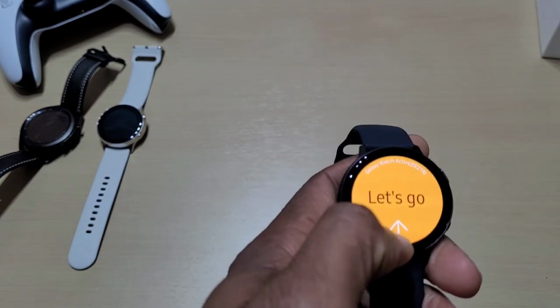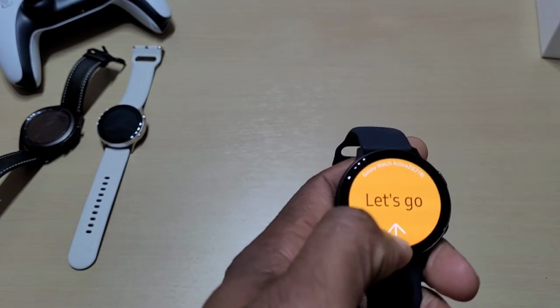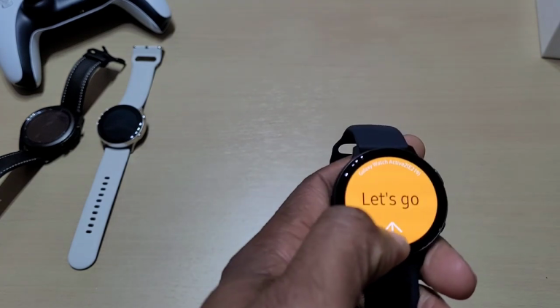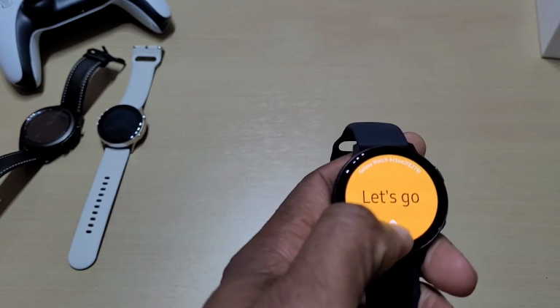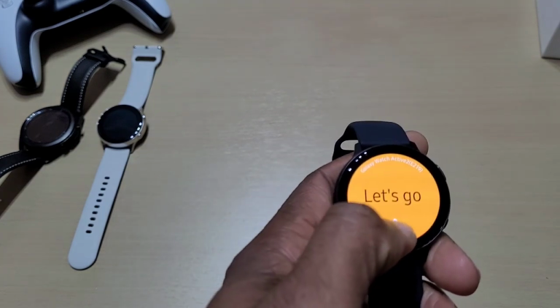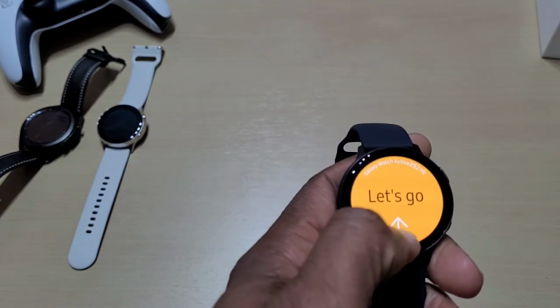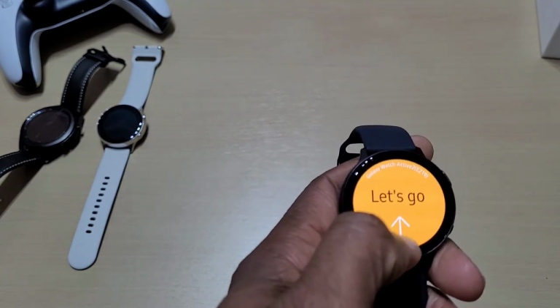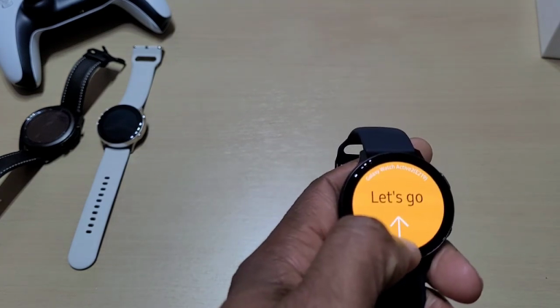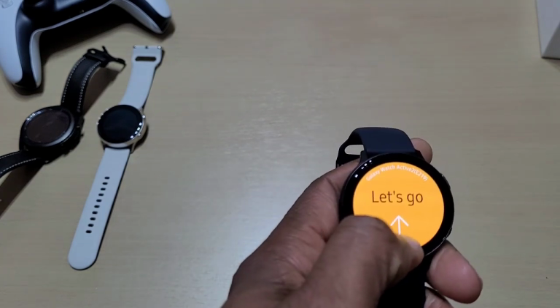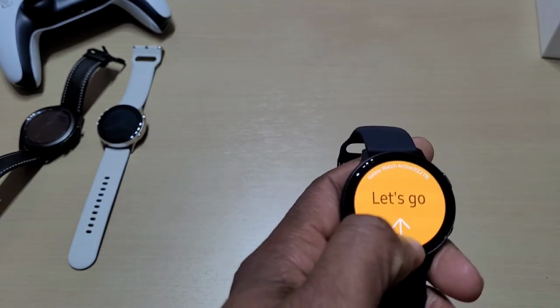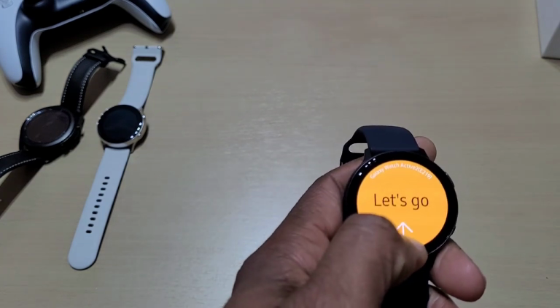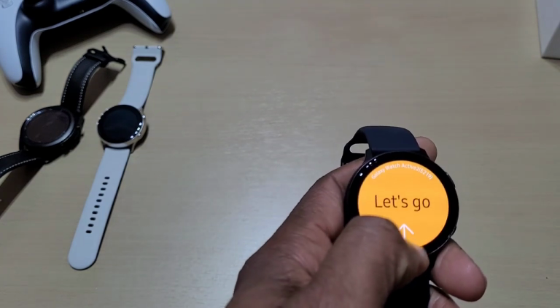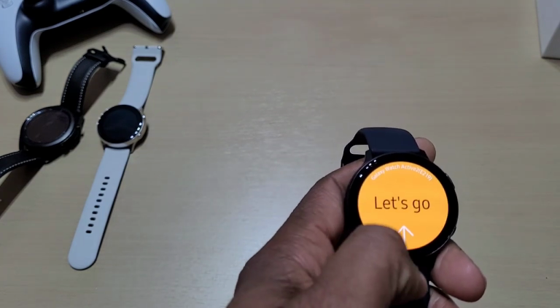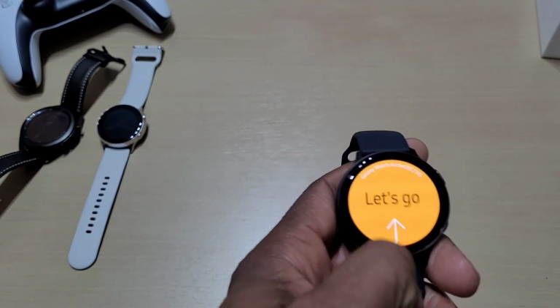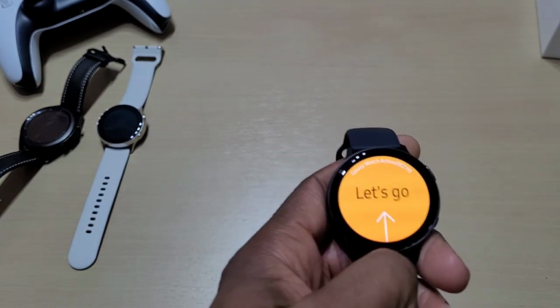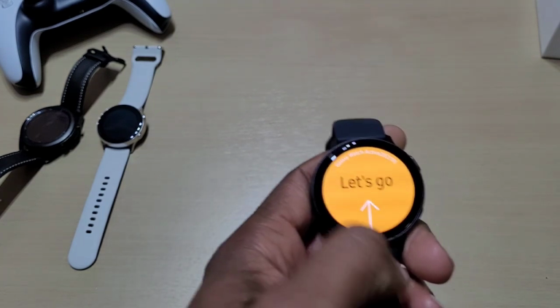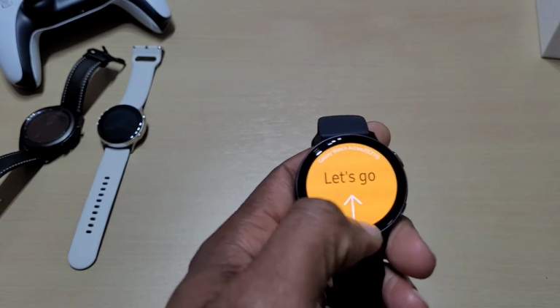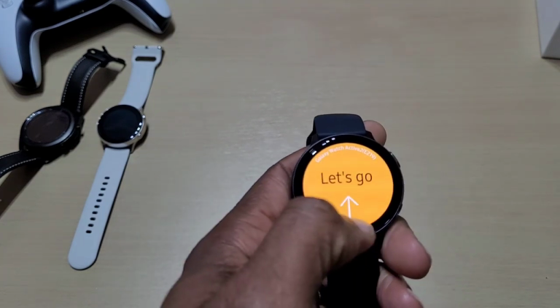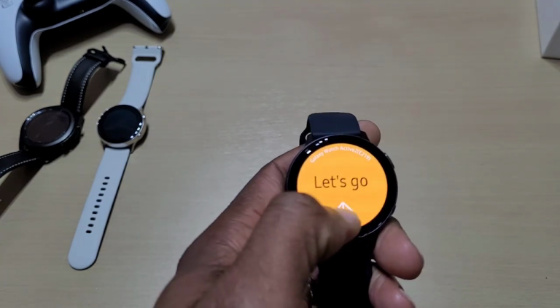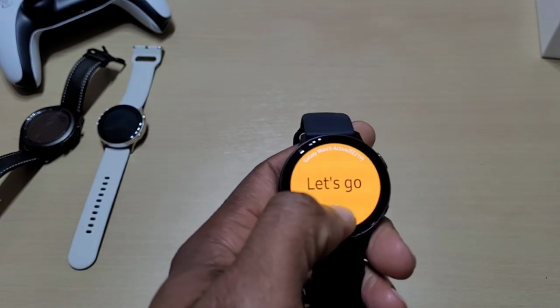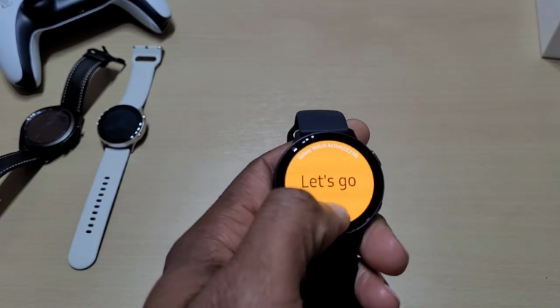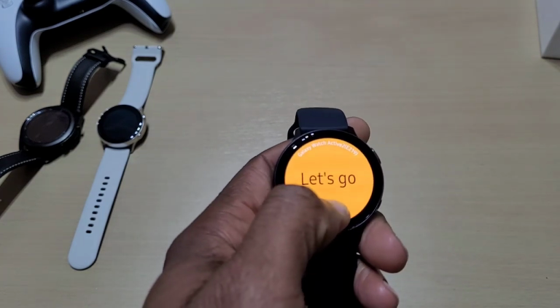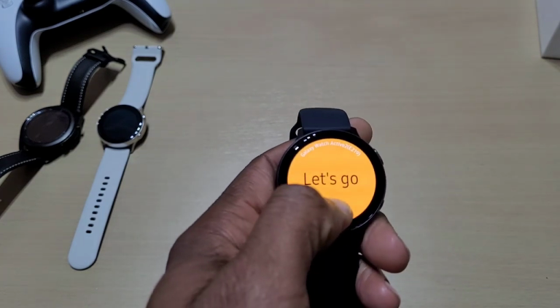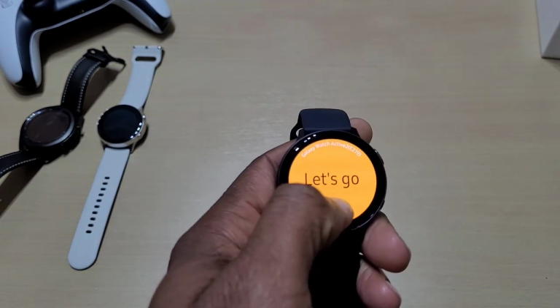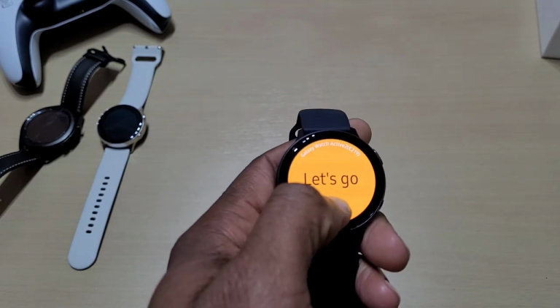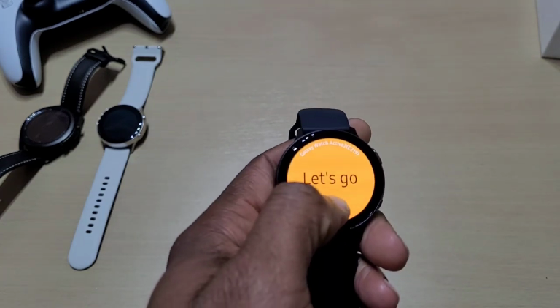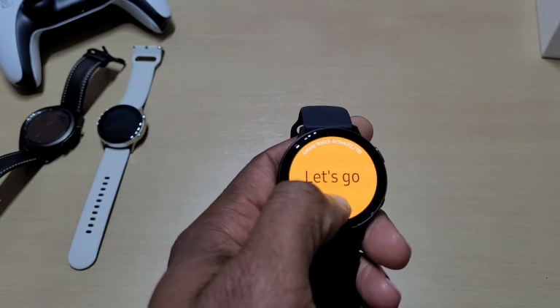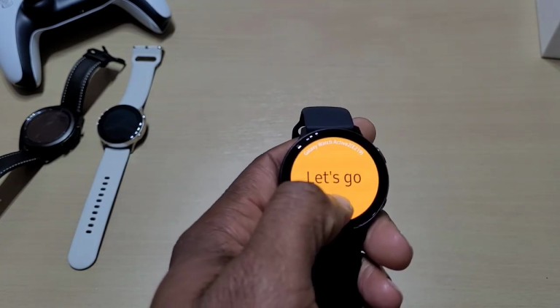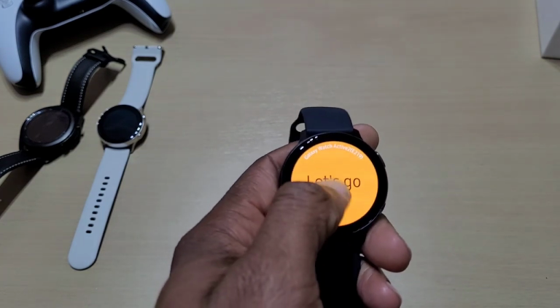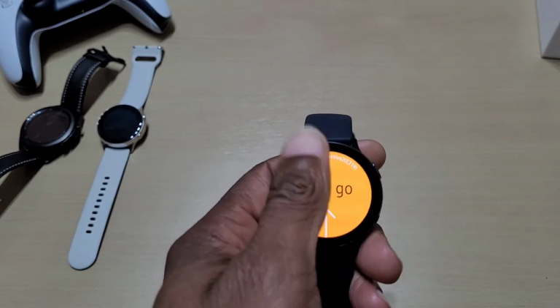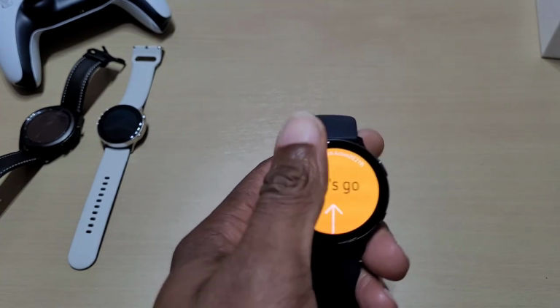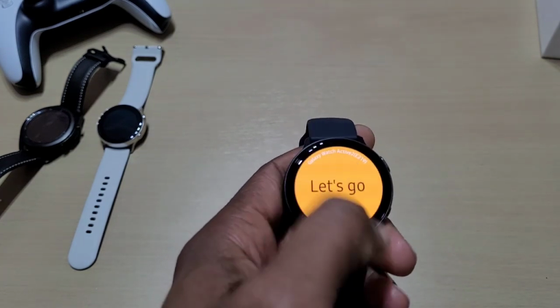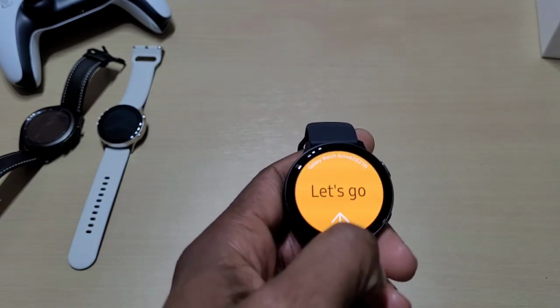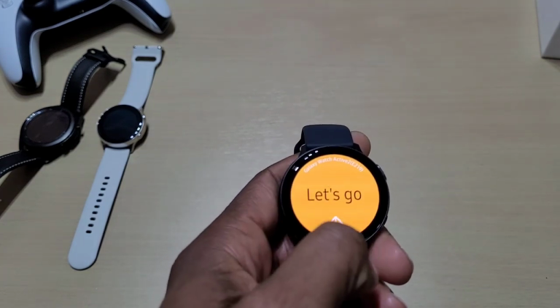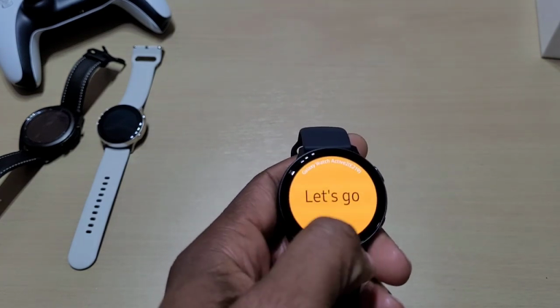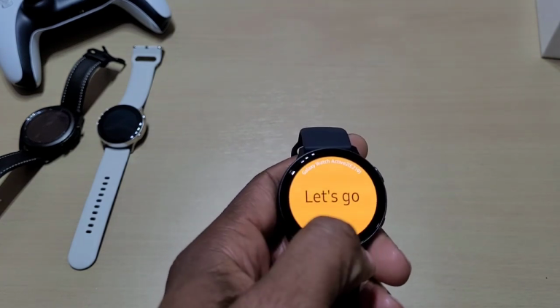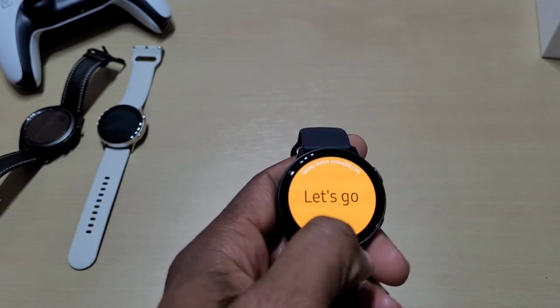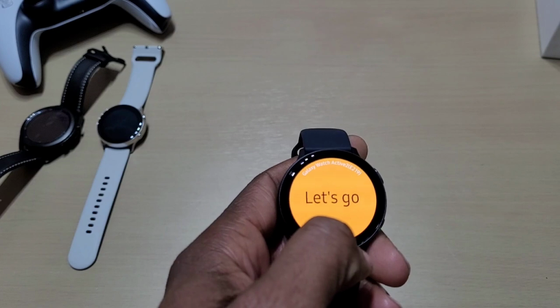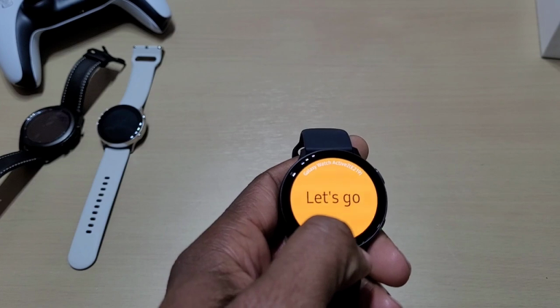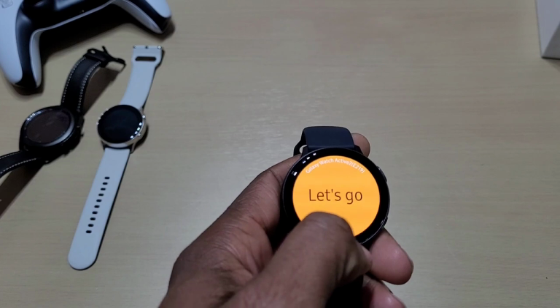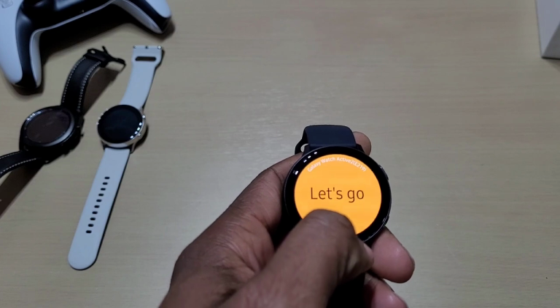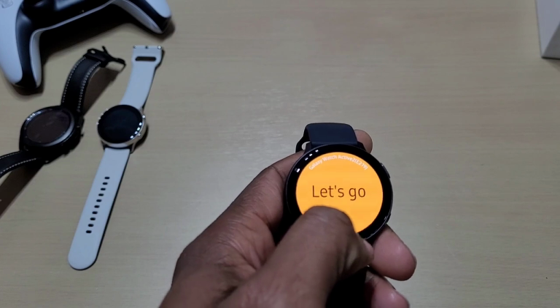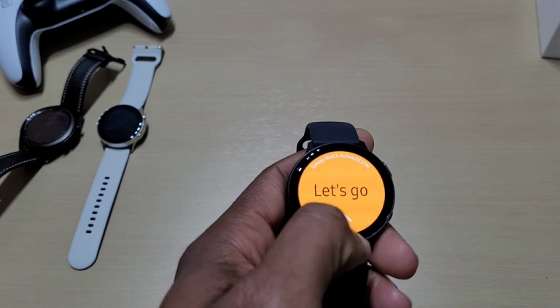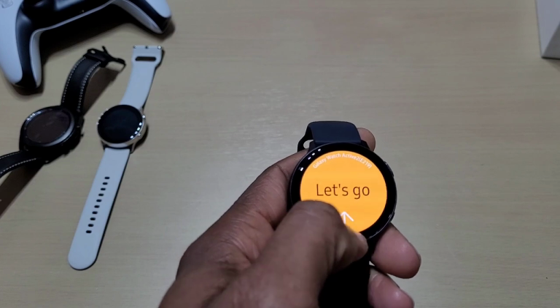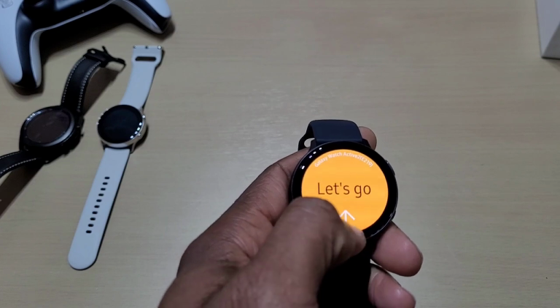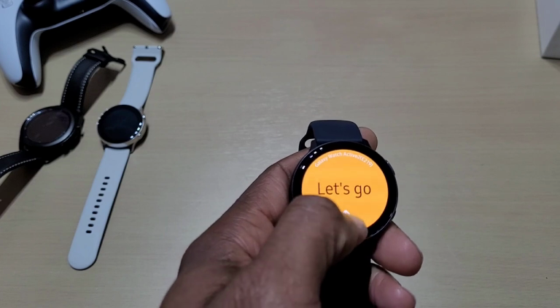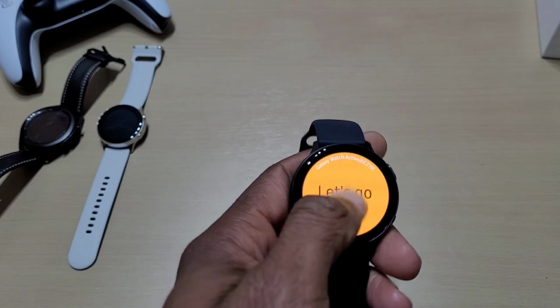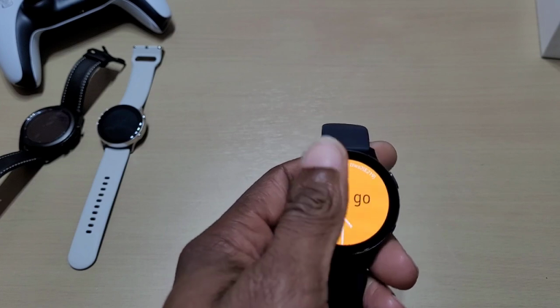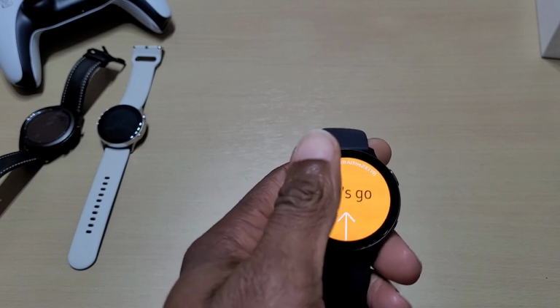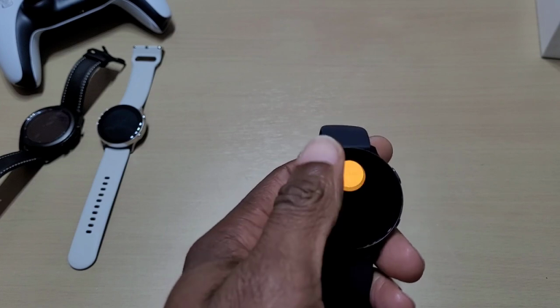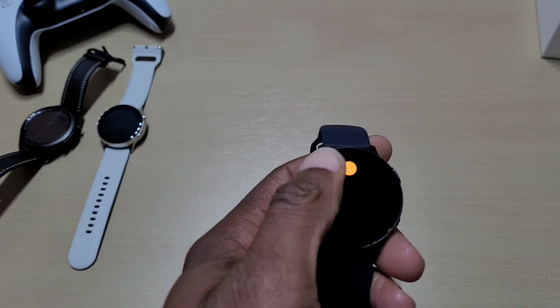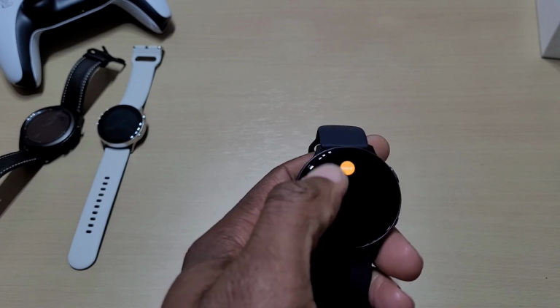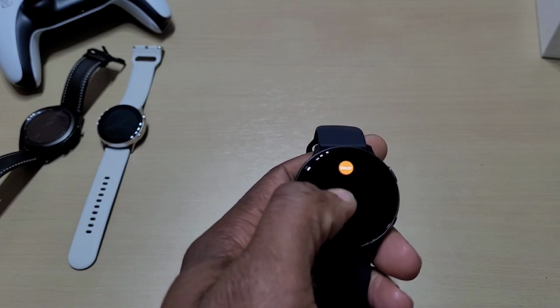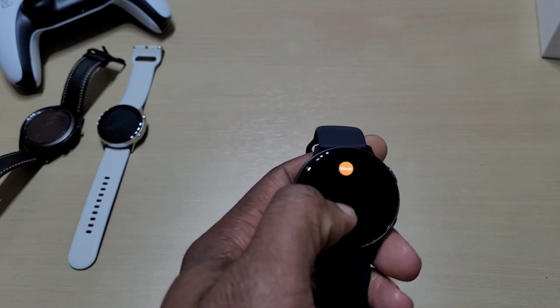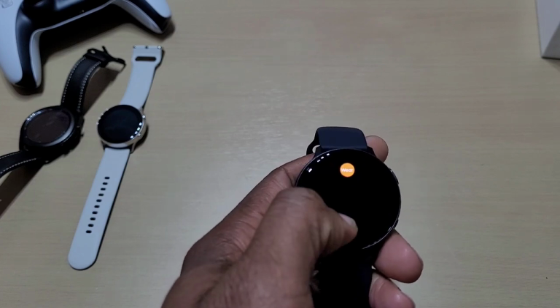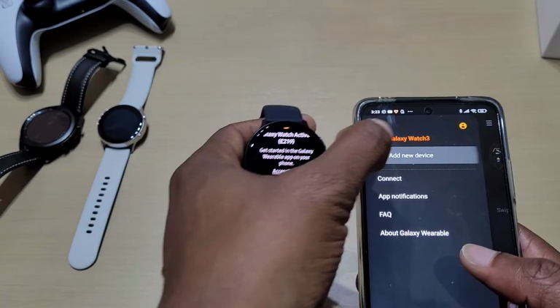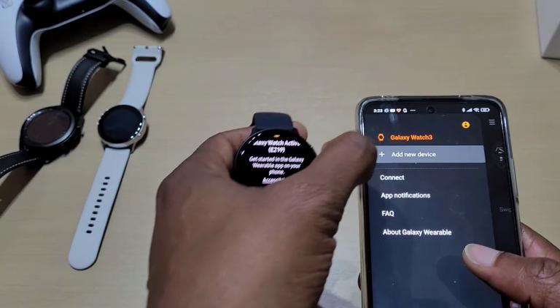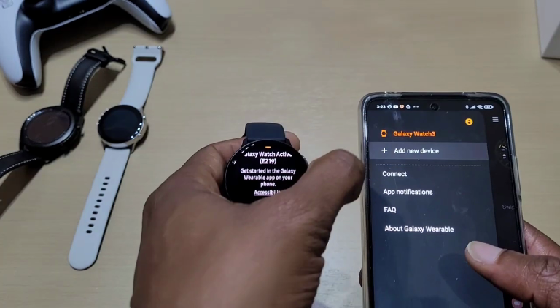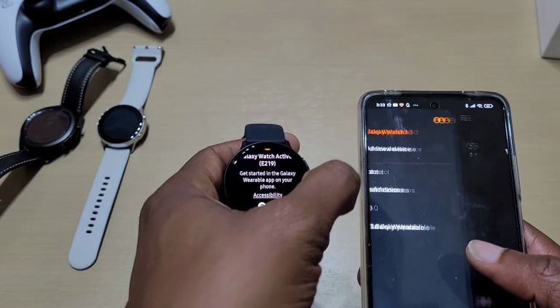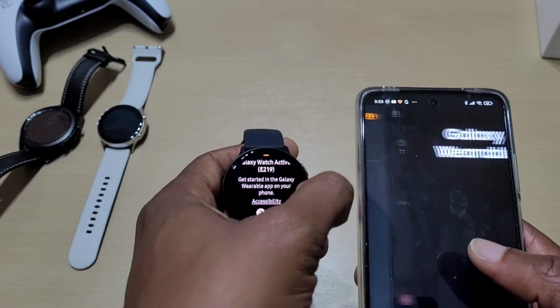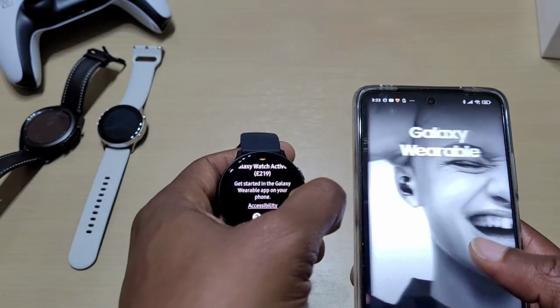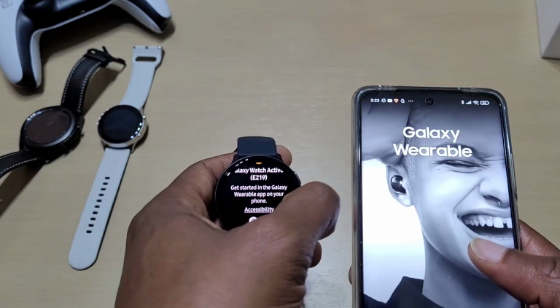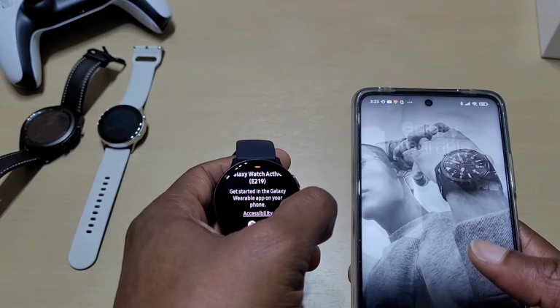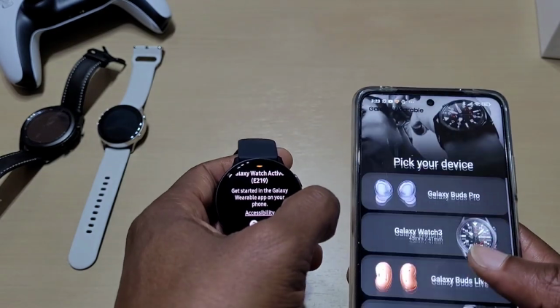Let's set it up — go to add a new device.